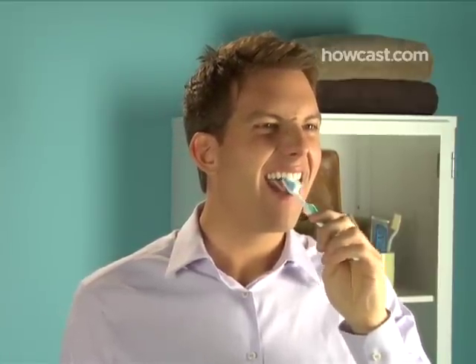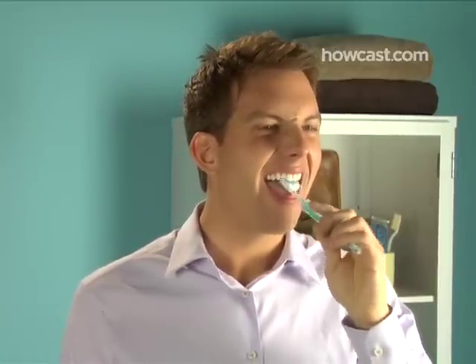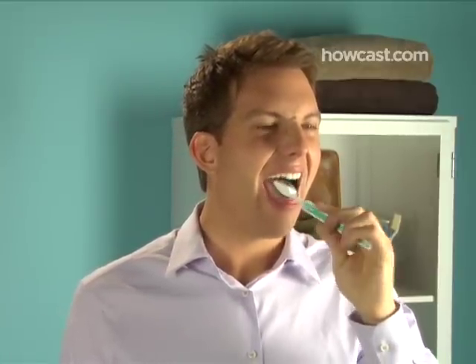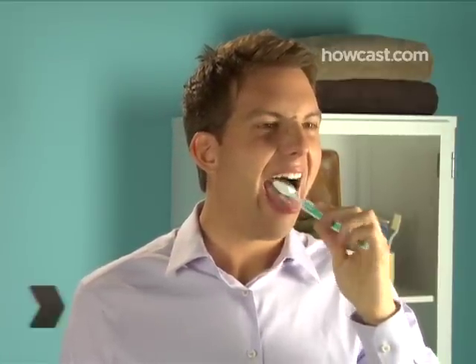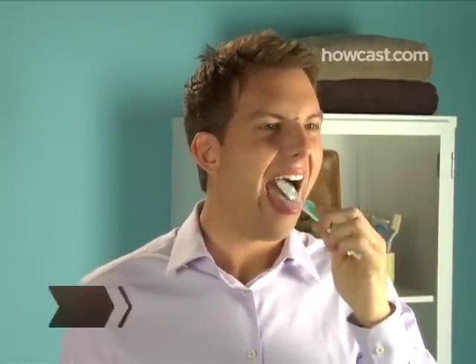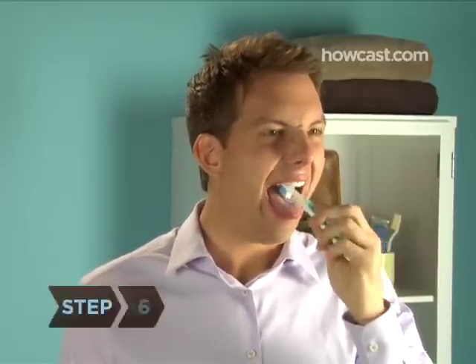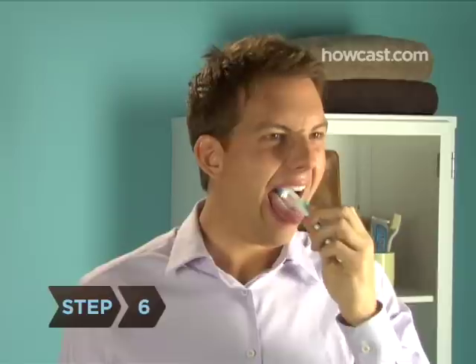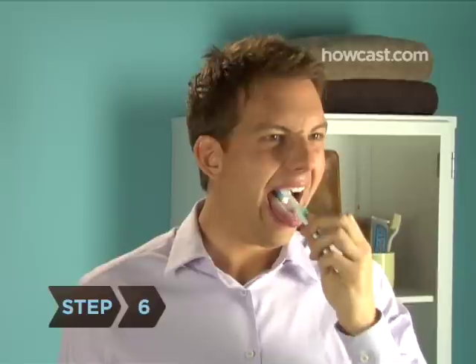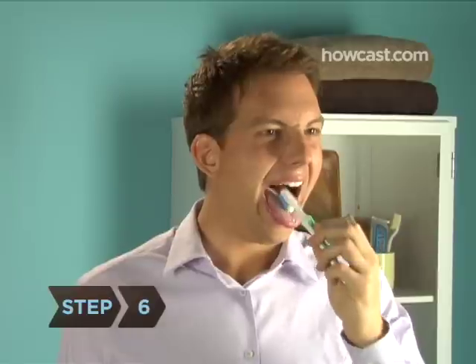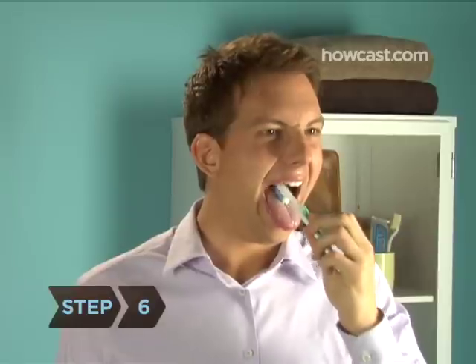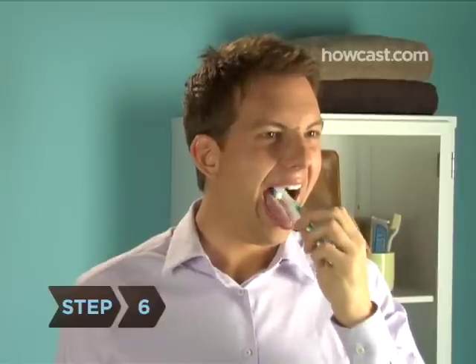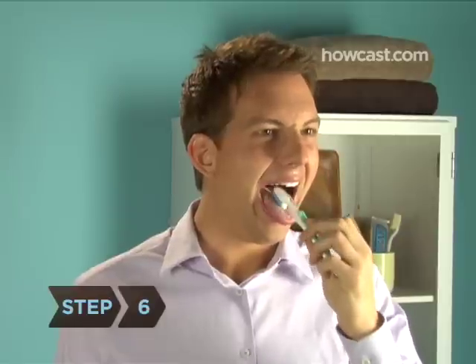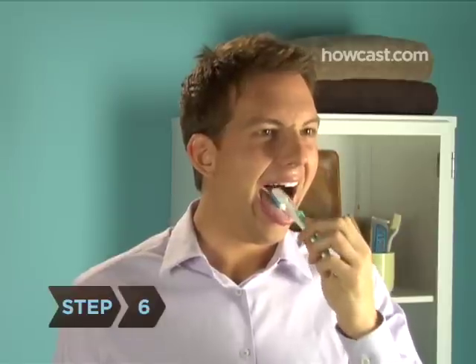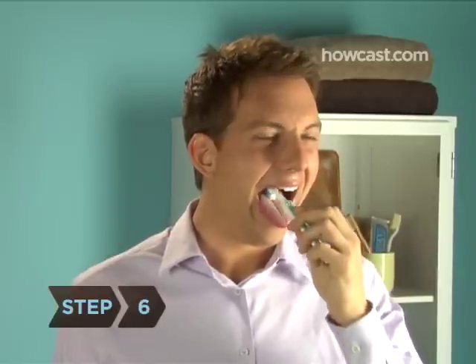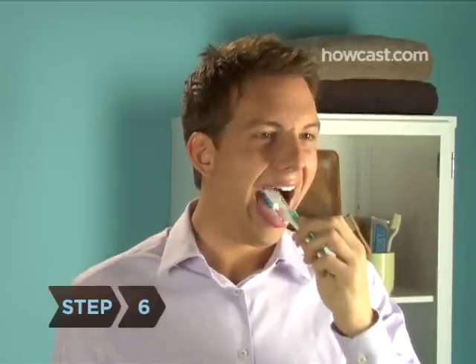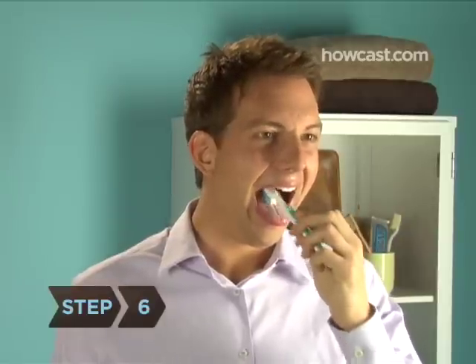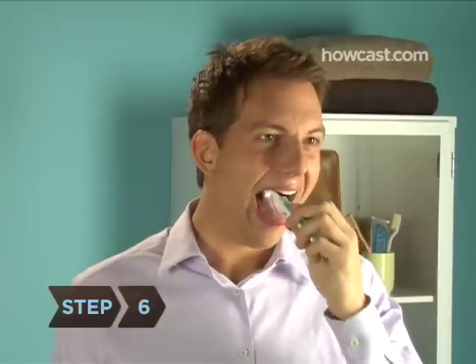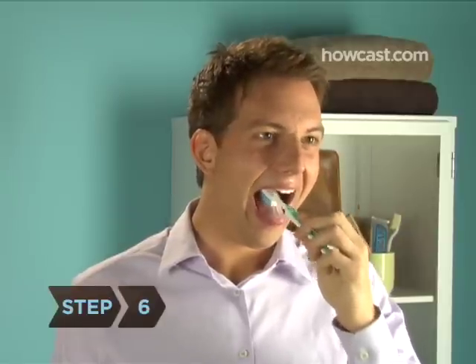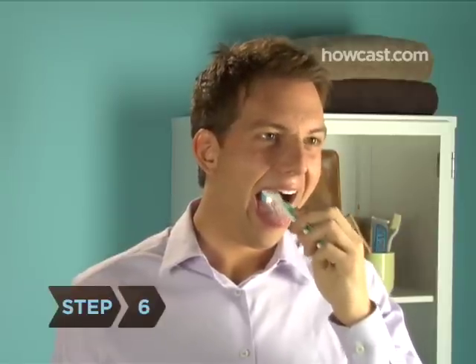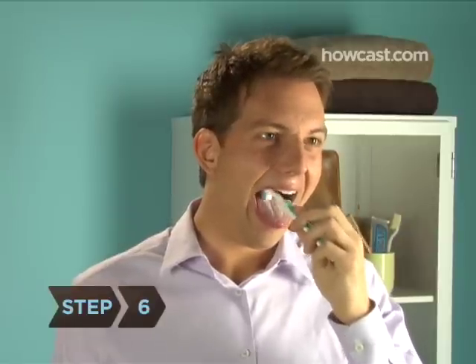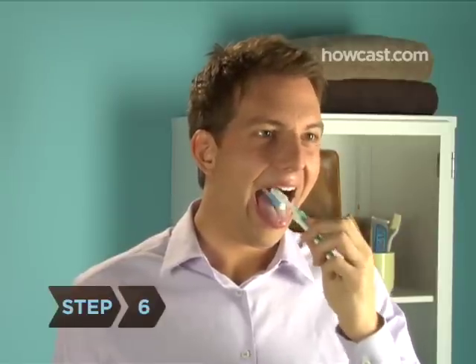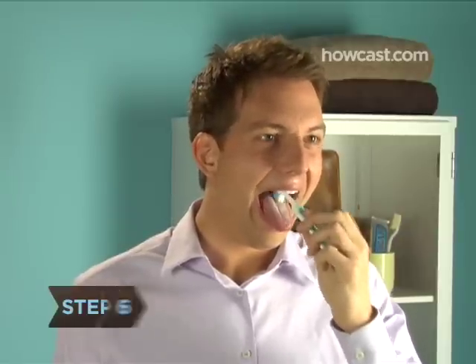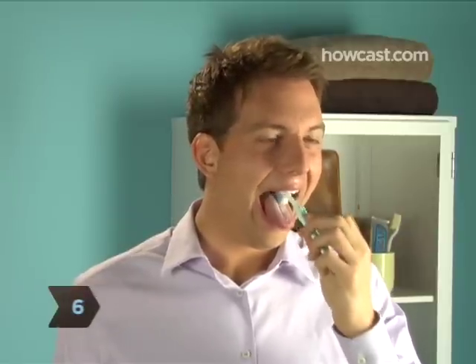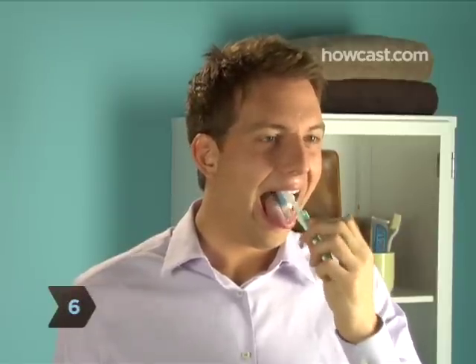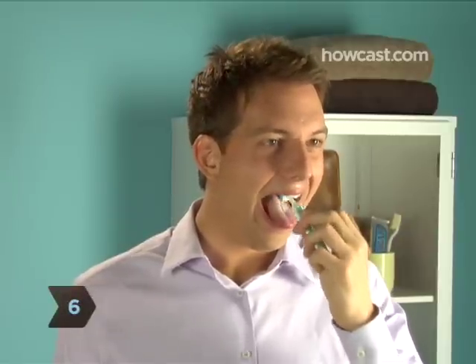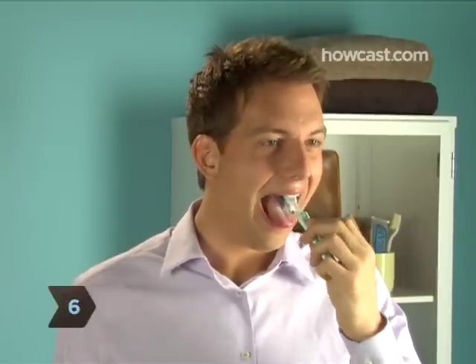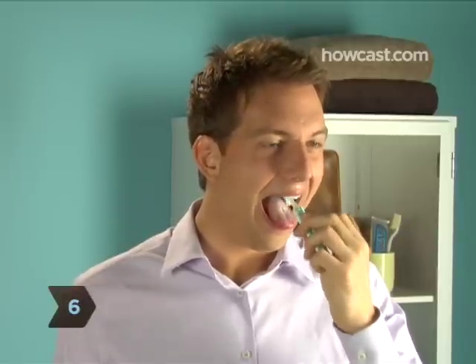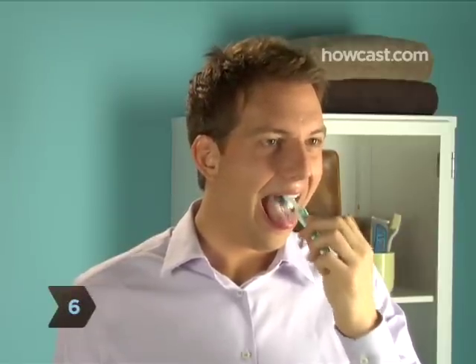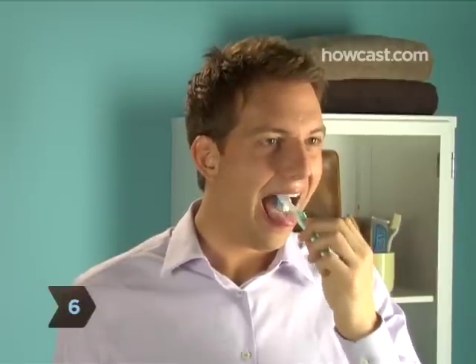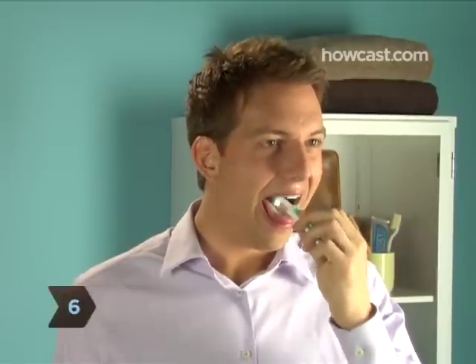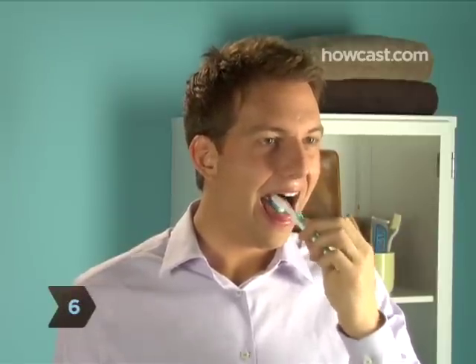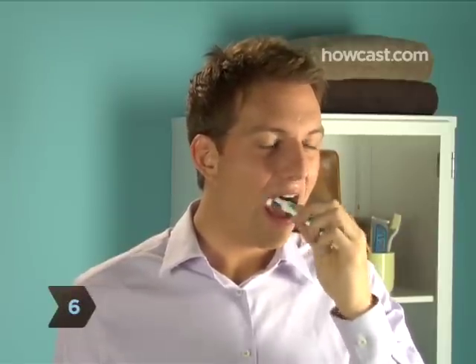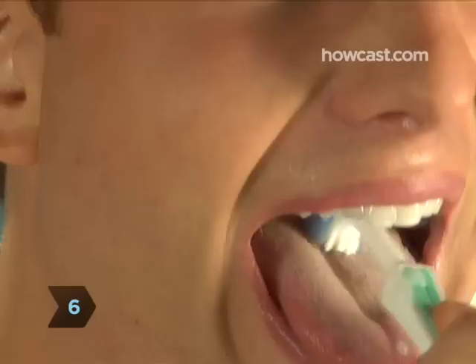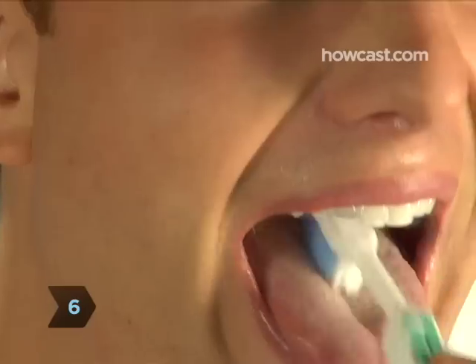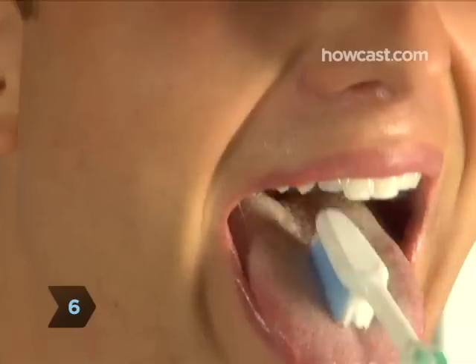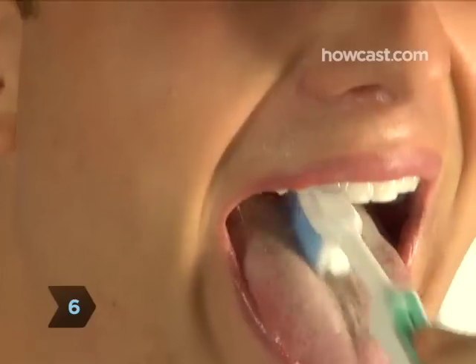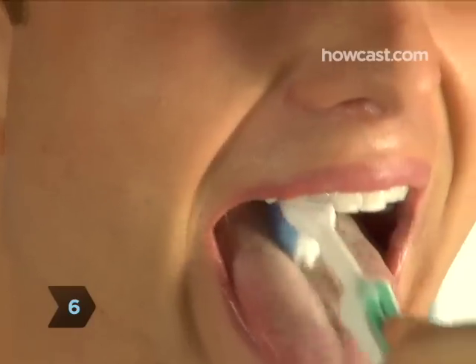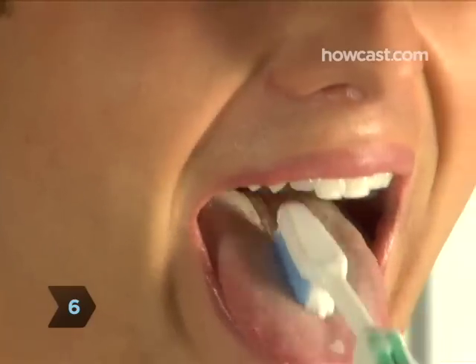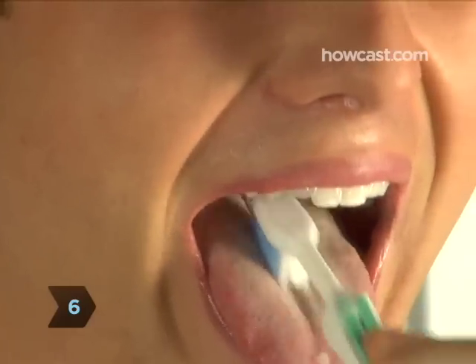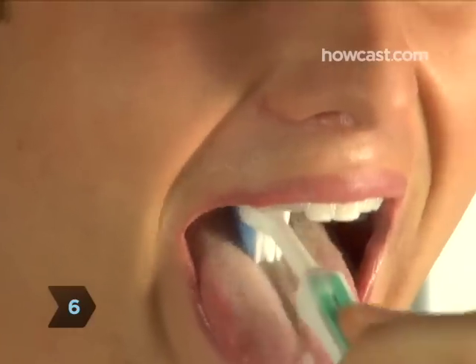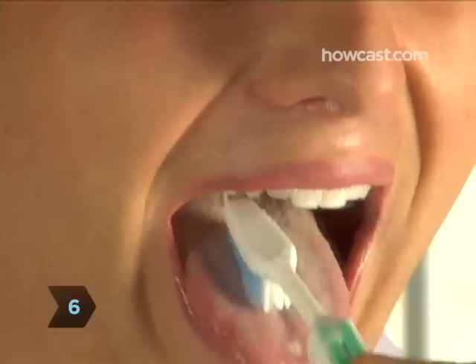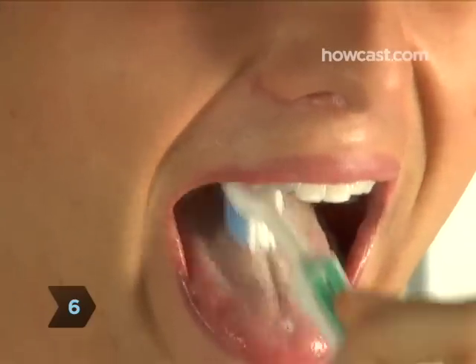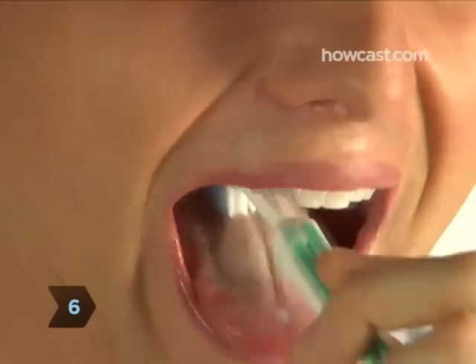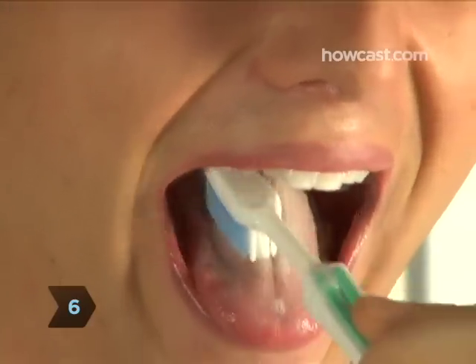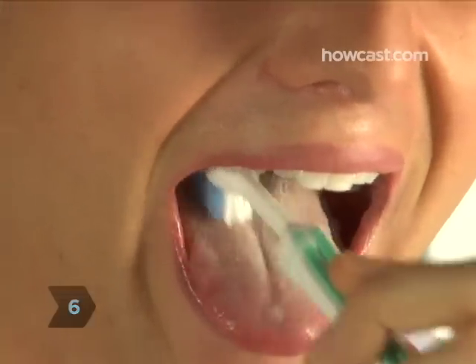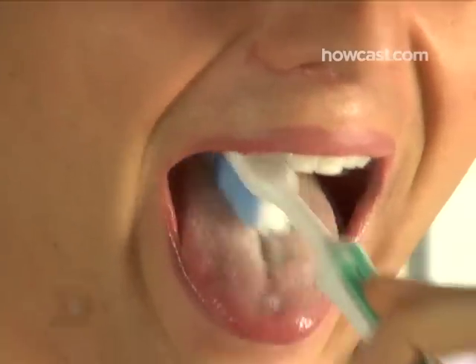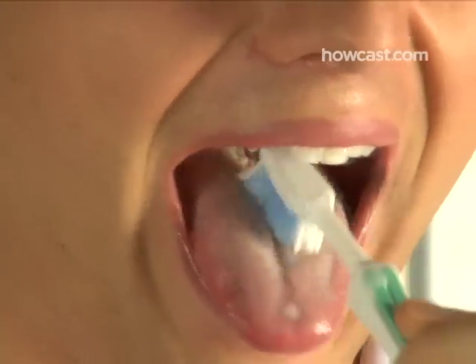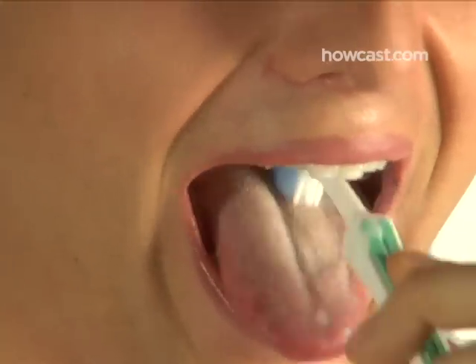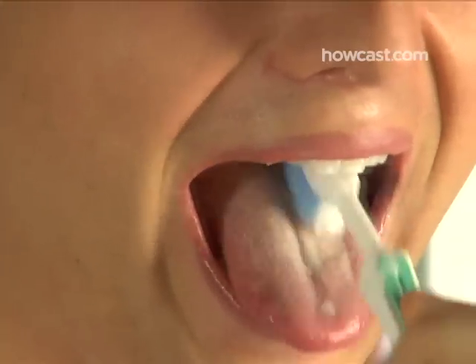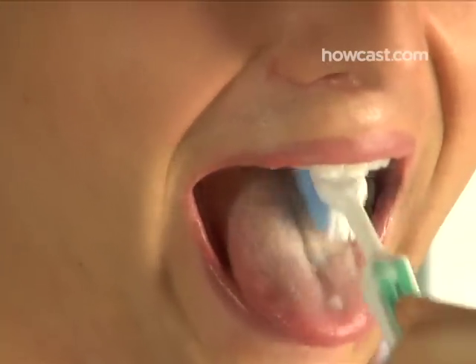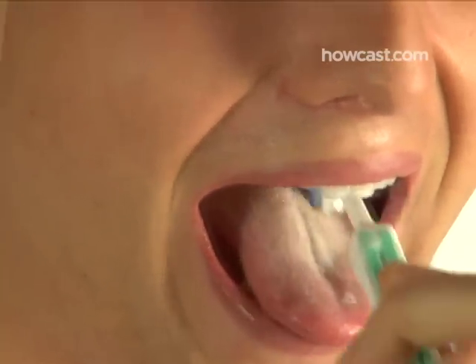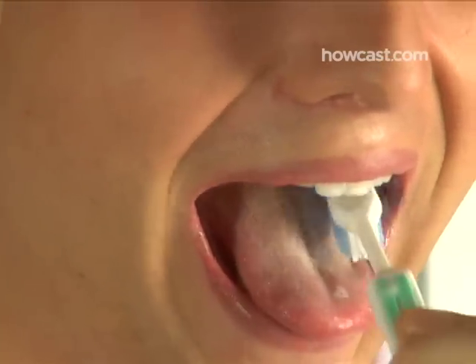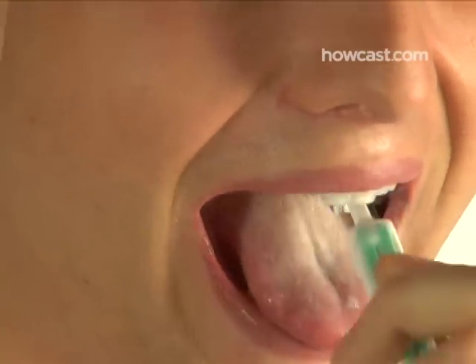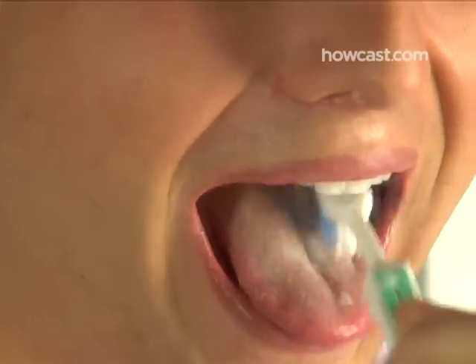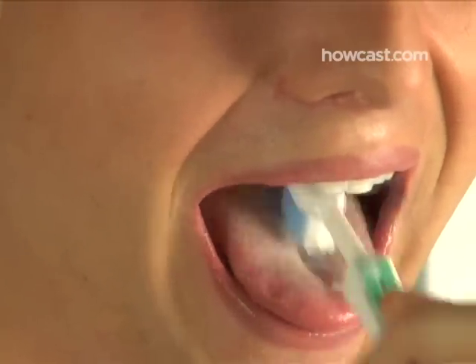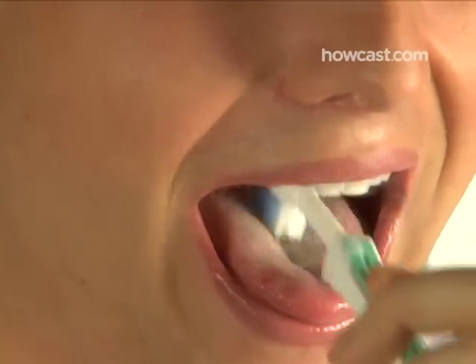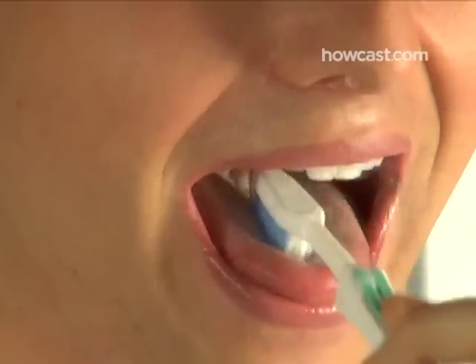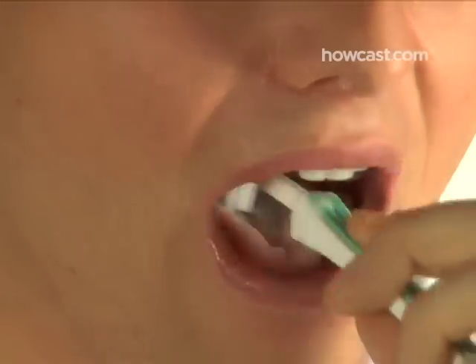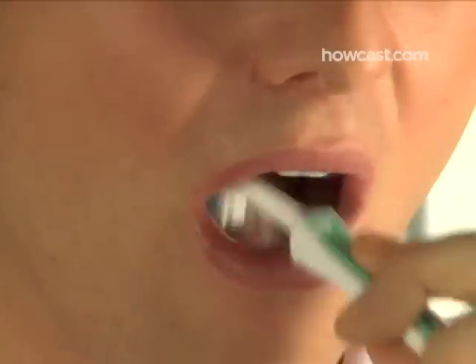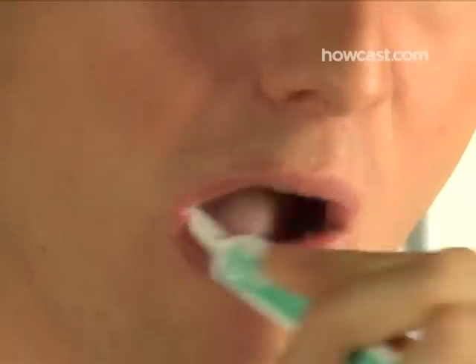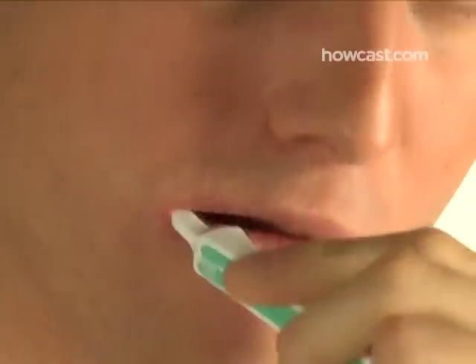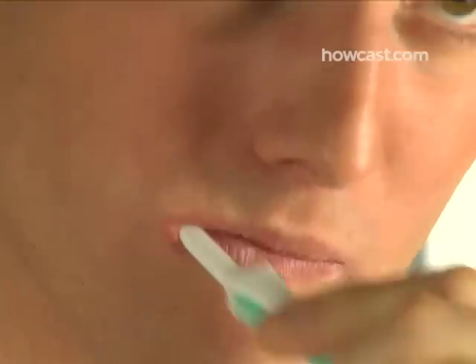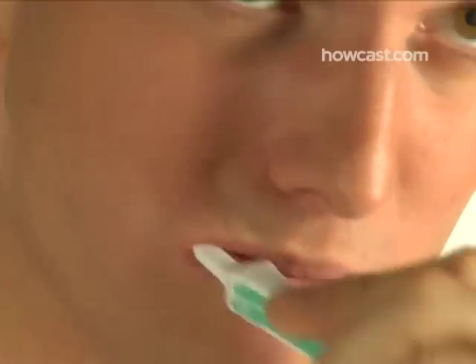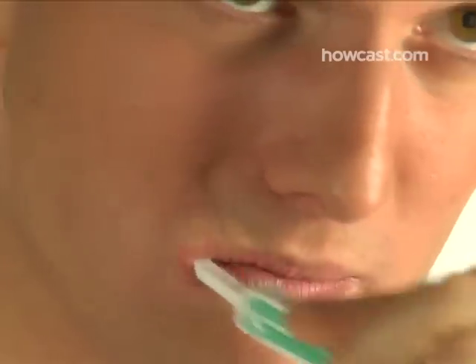Step 6. Before rinsing your toothbrush, gently brush the top of your tongue to help get rid of bacteria and freshen your breath.